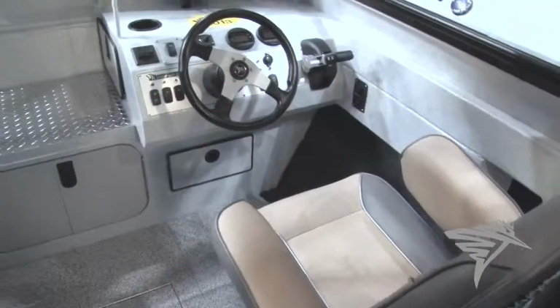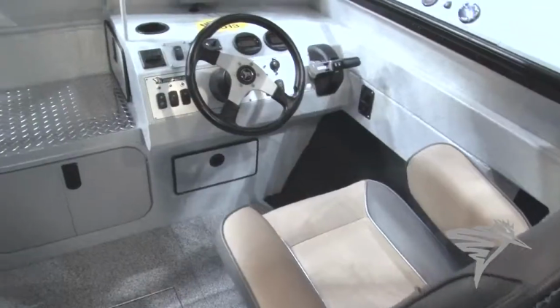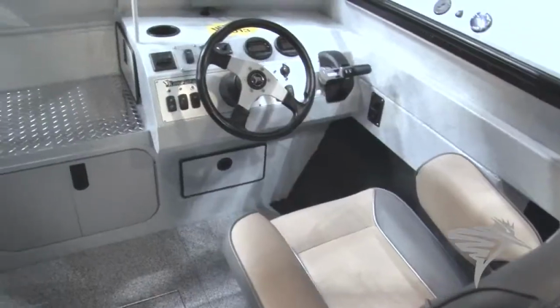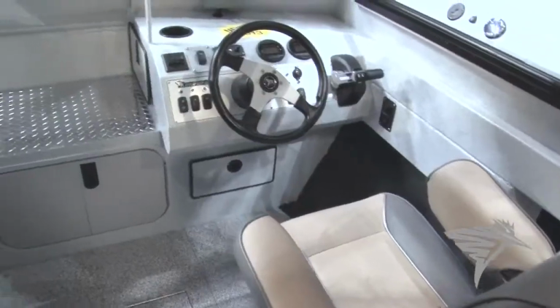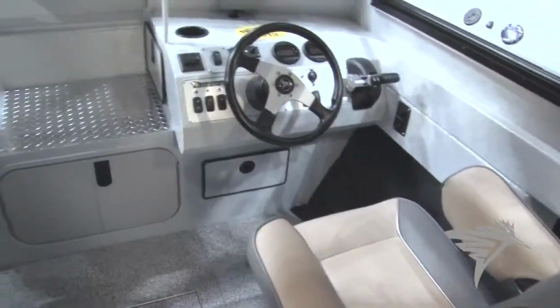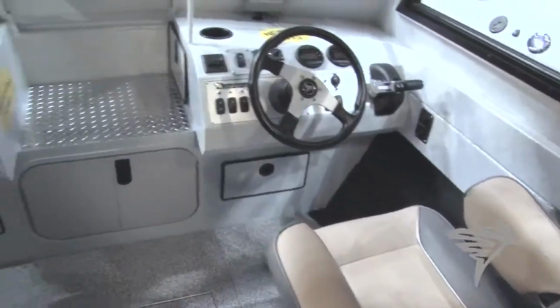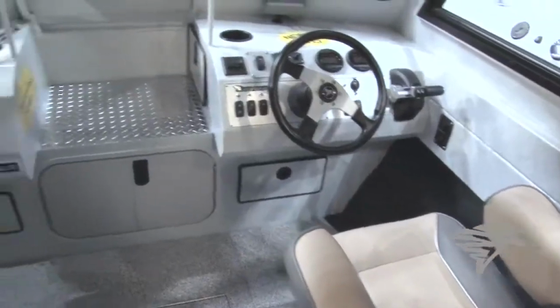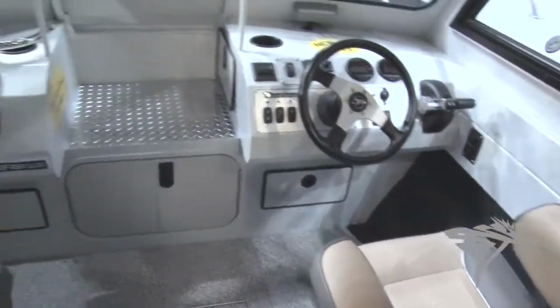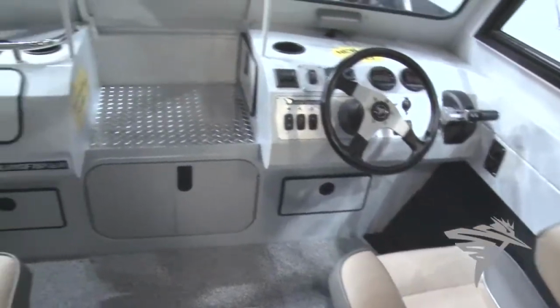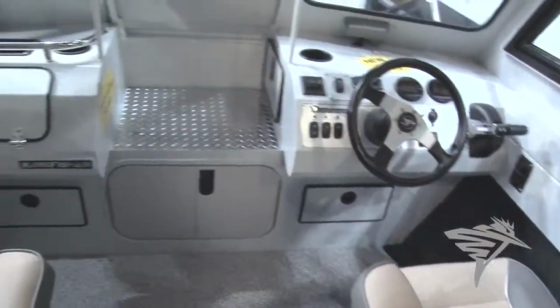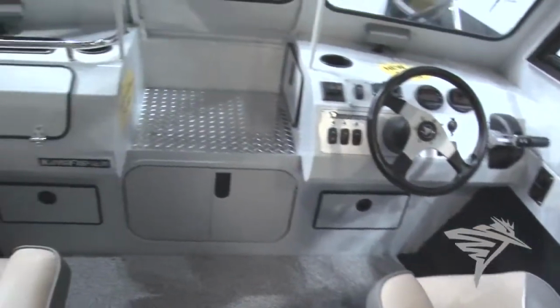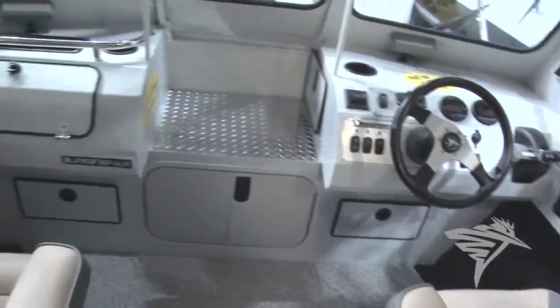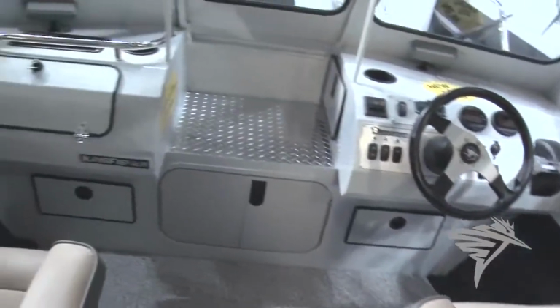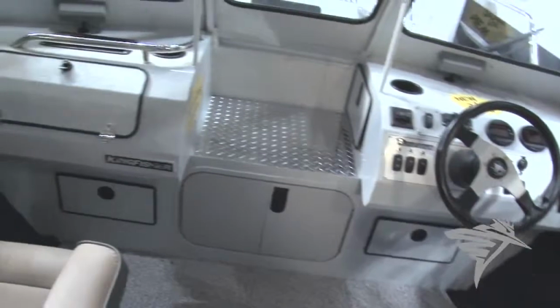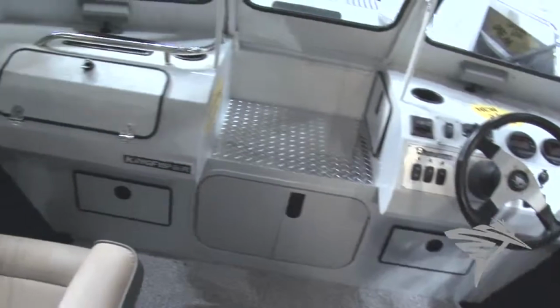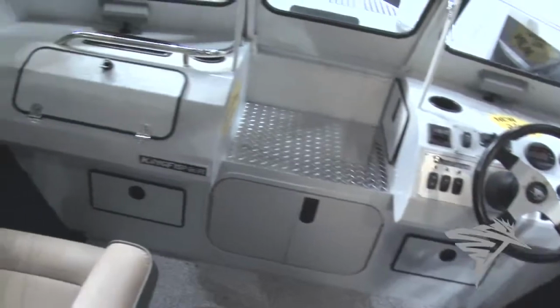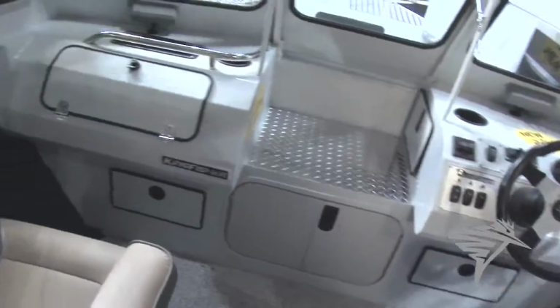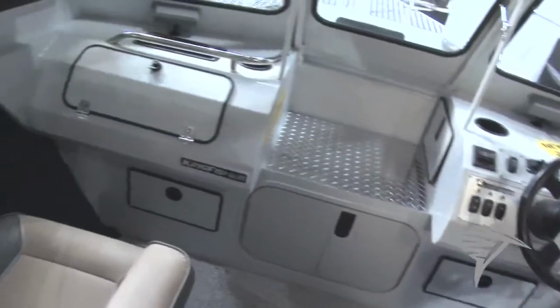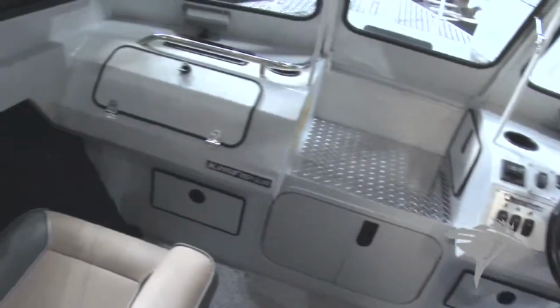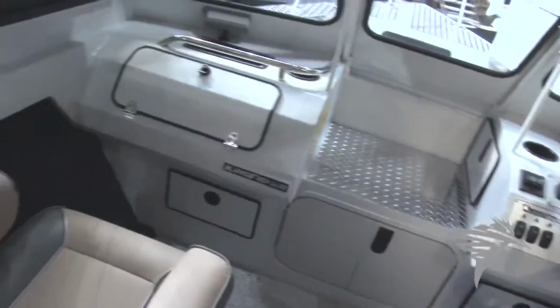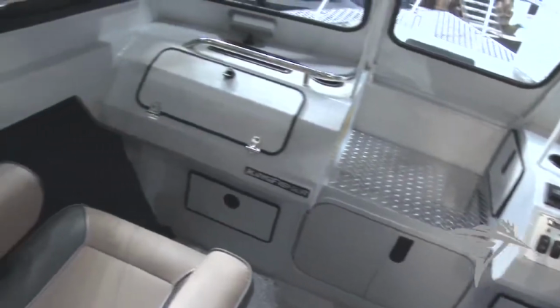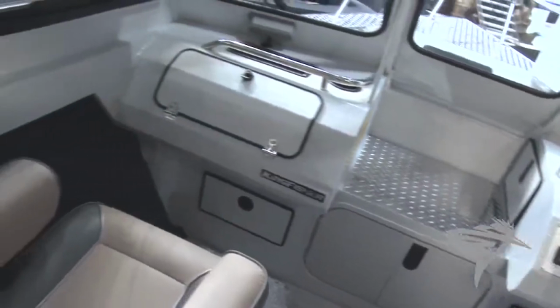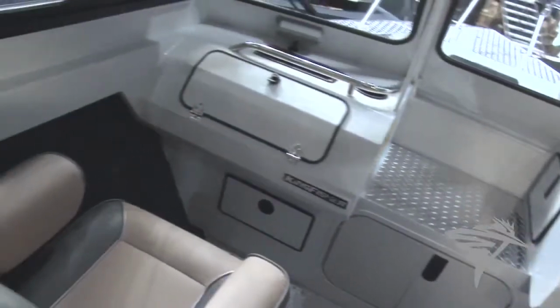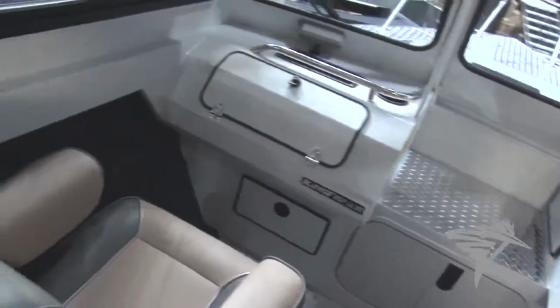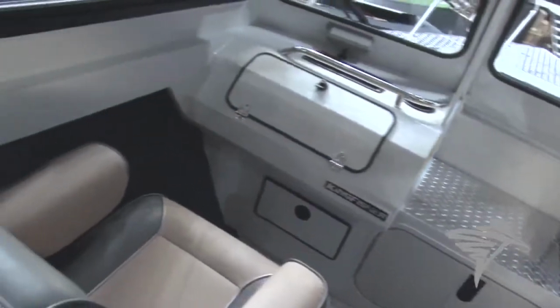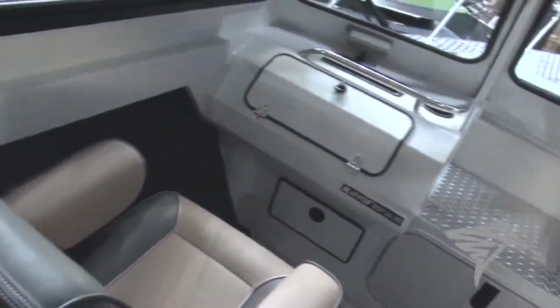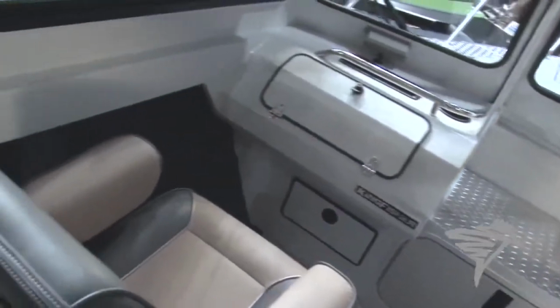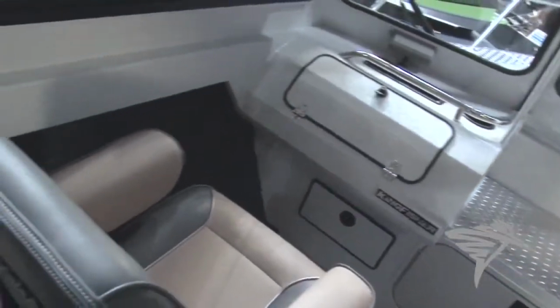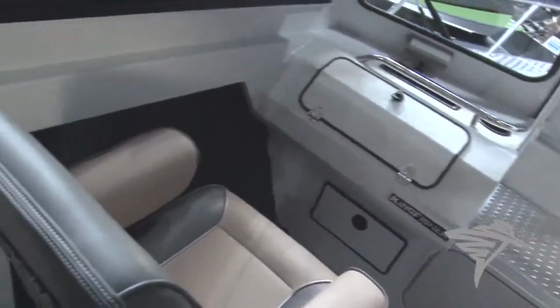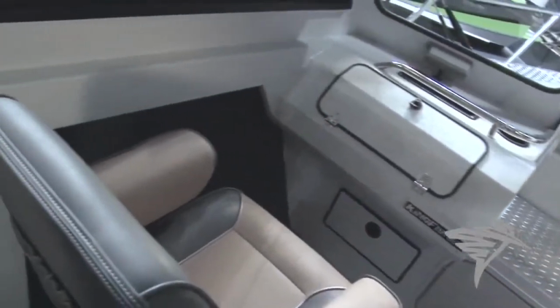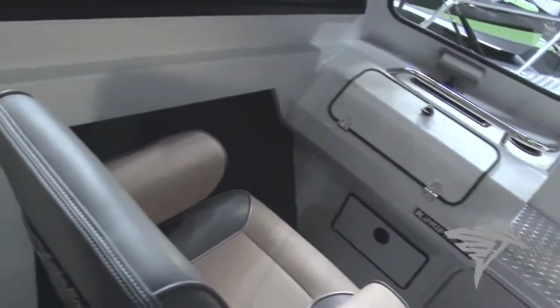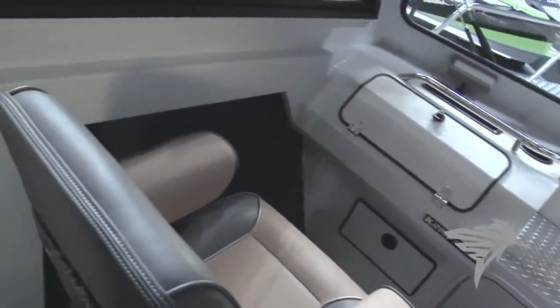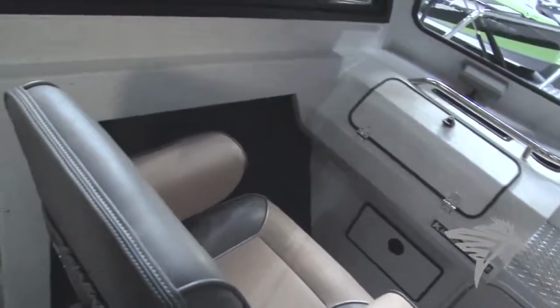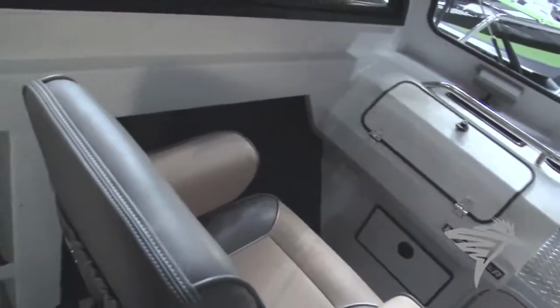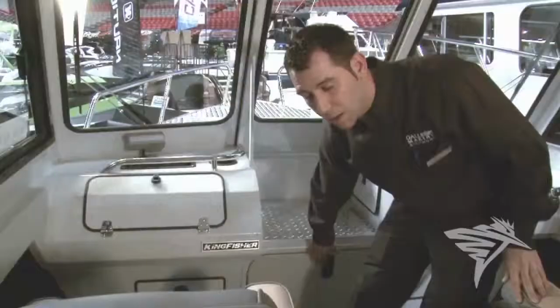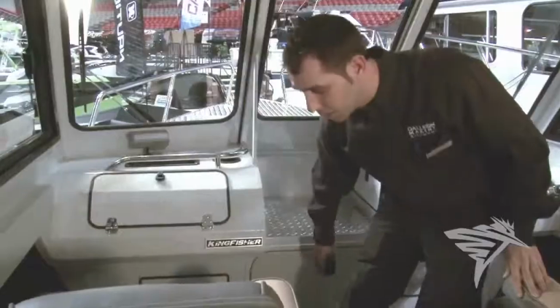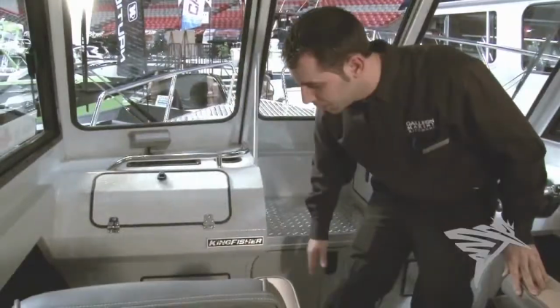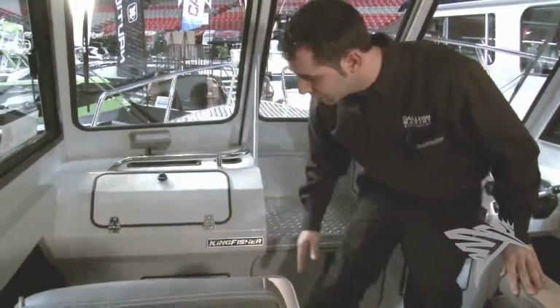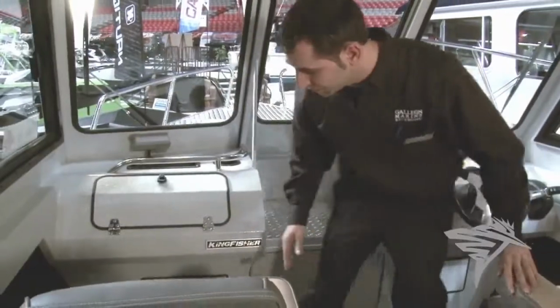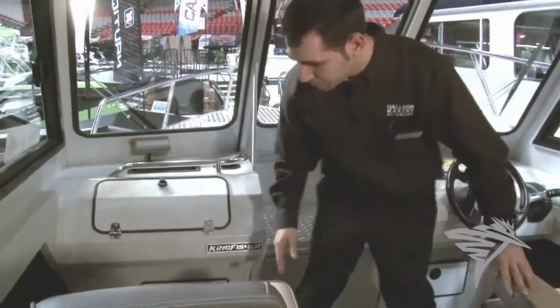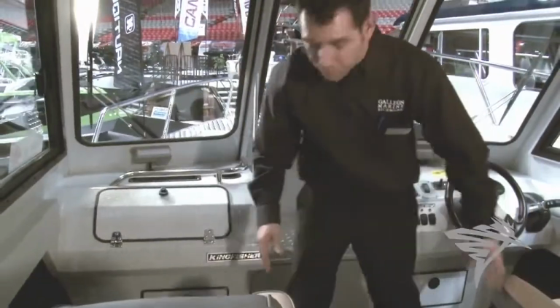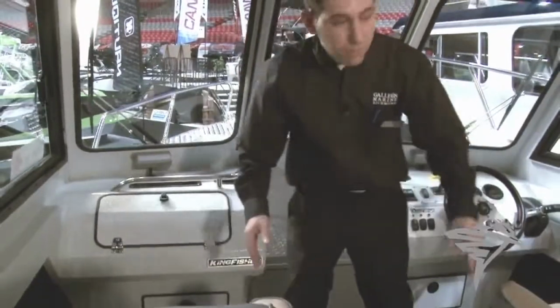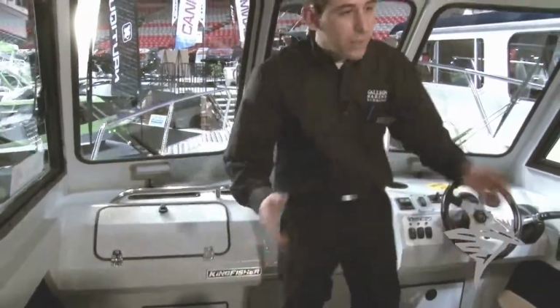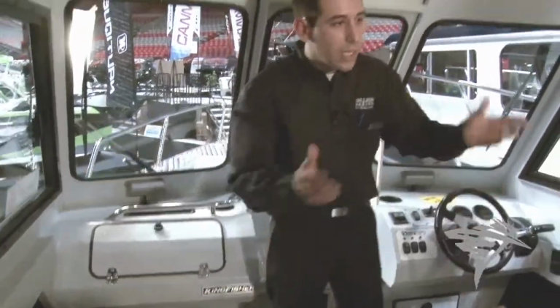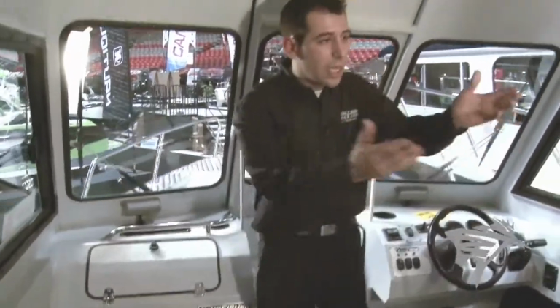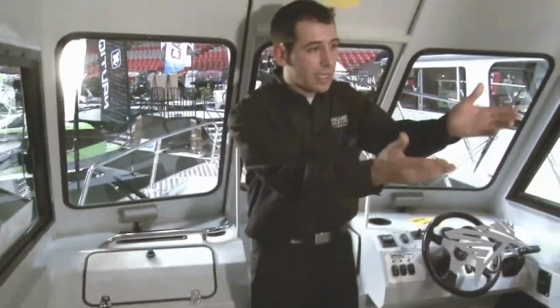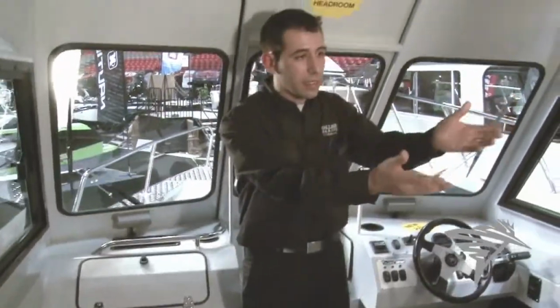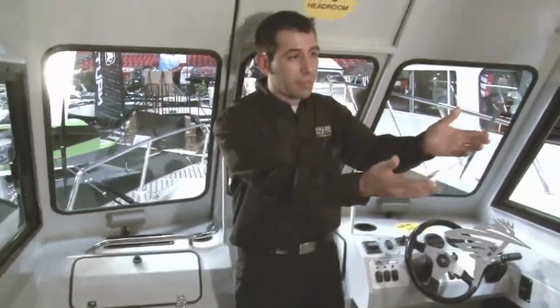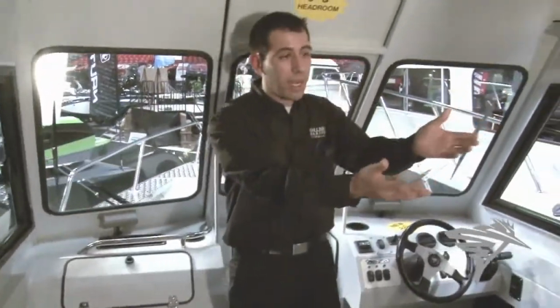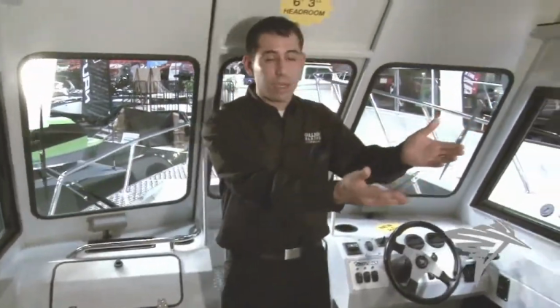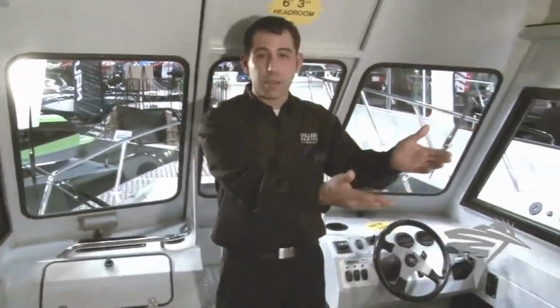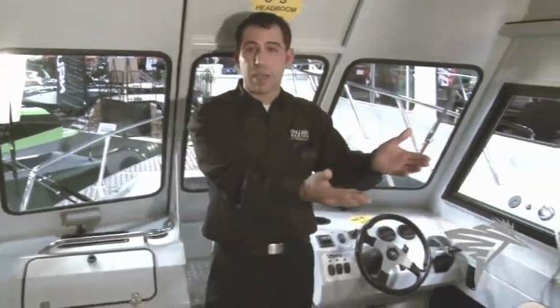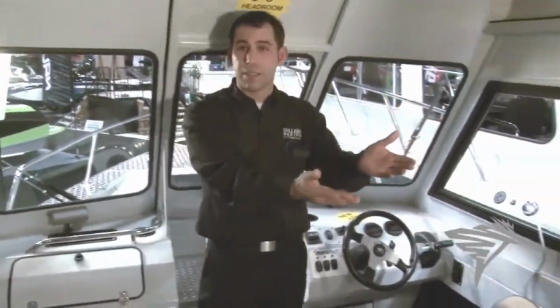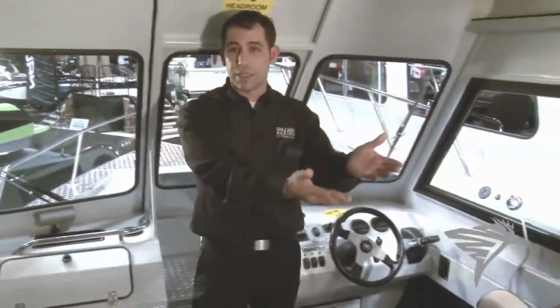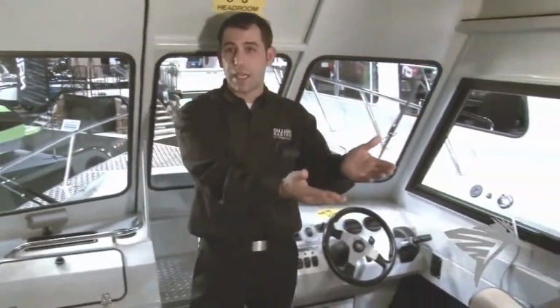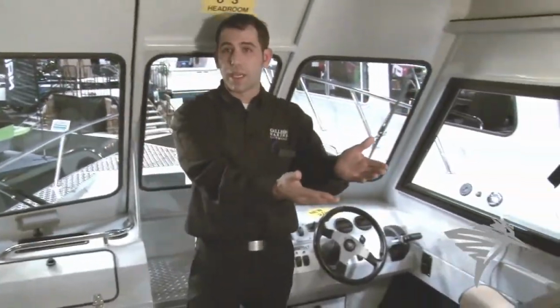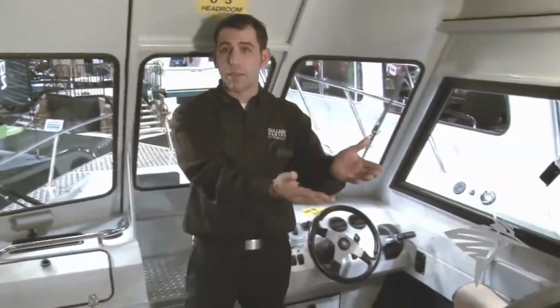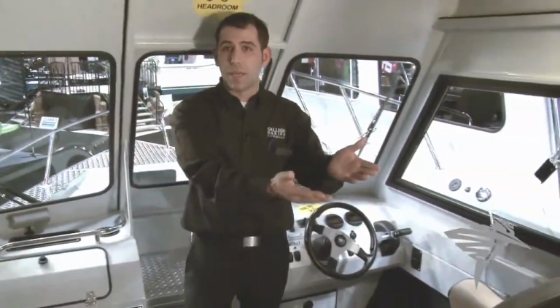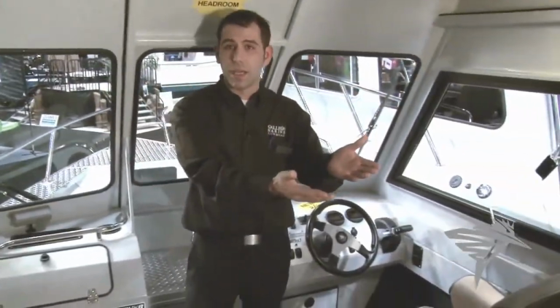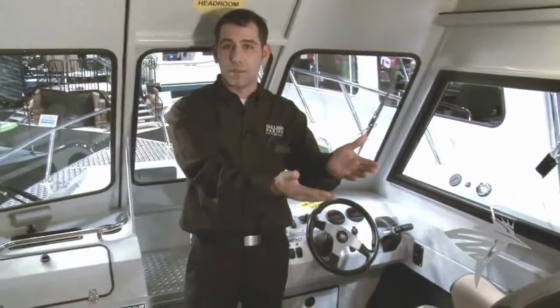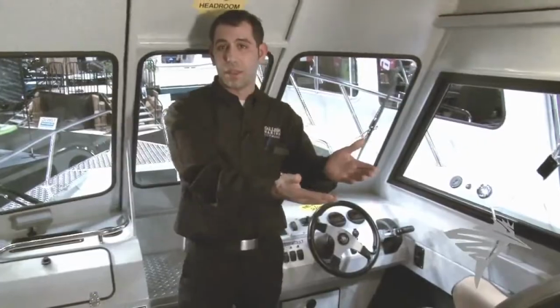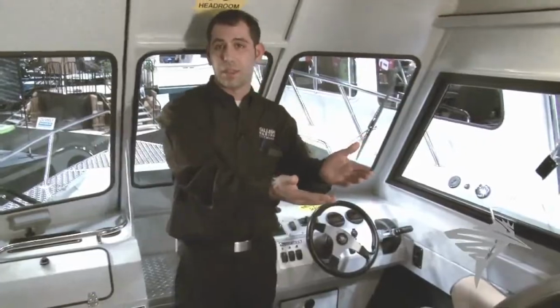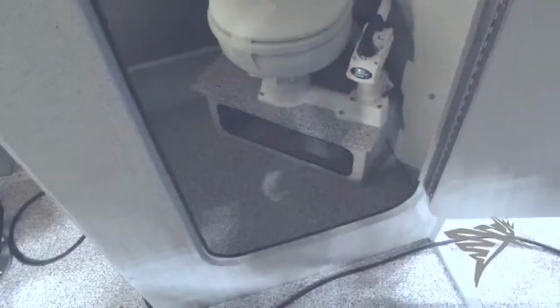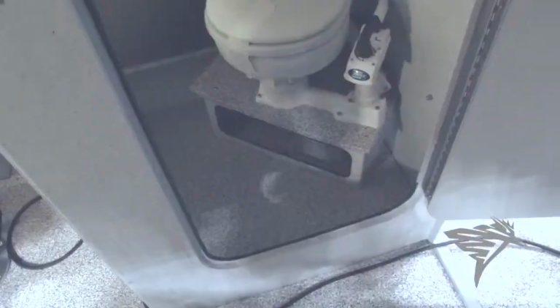Up front you have lots of storage, dry storage underneath the bow, and in the back we have a stand-up head available.